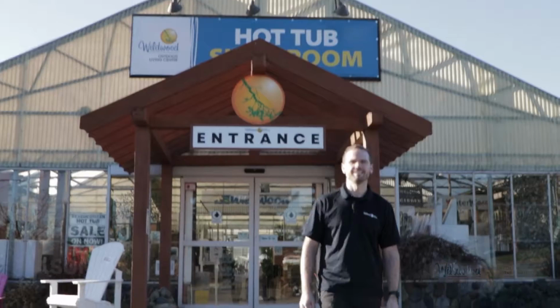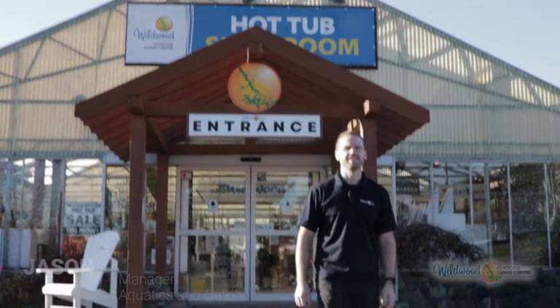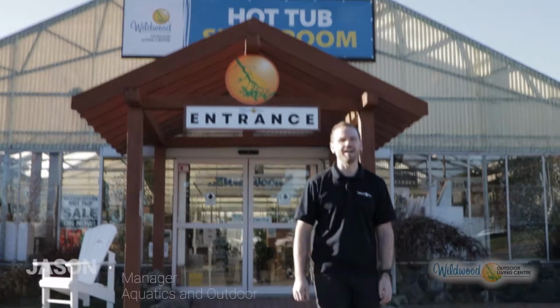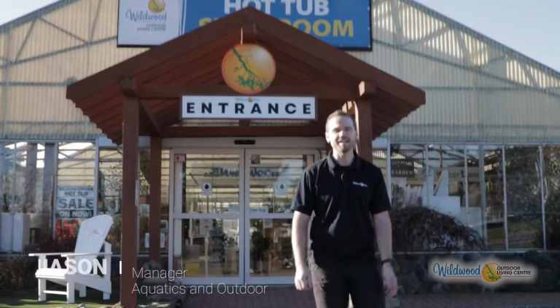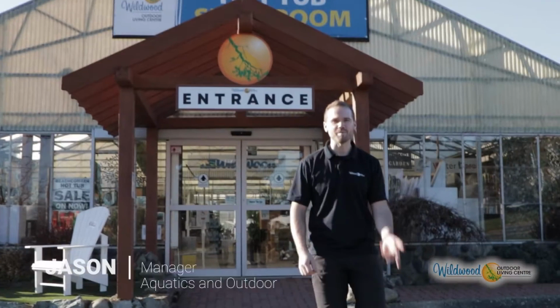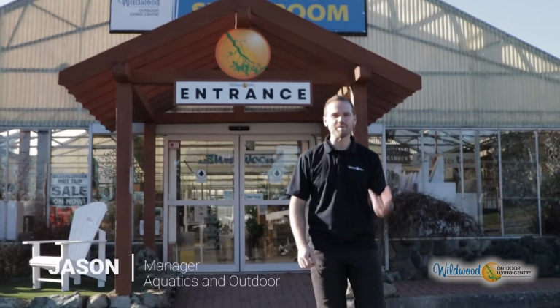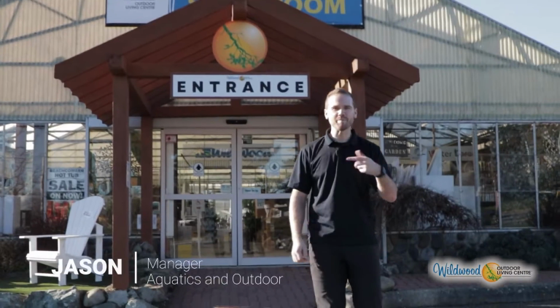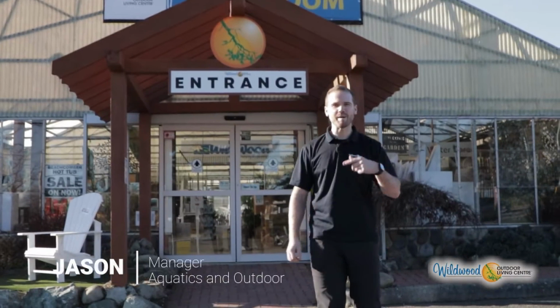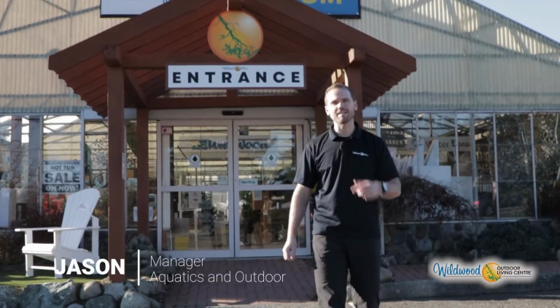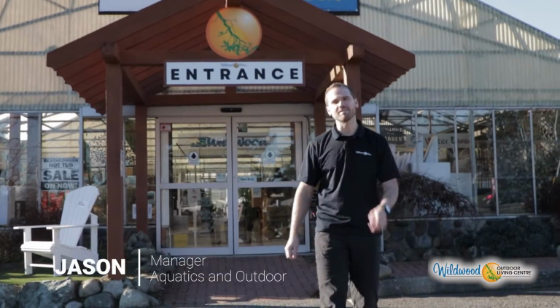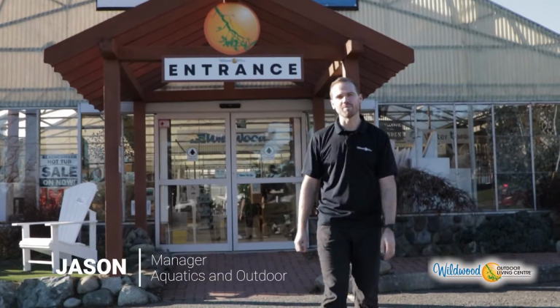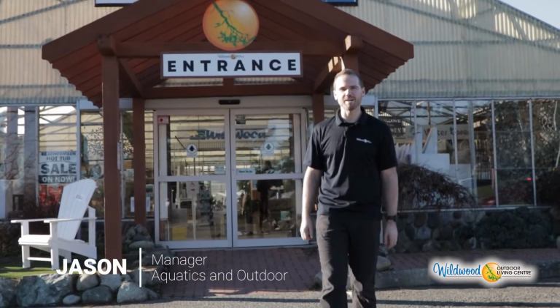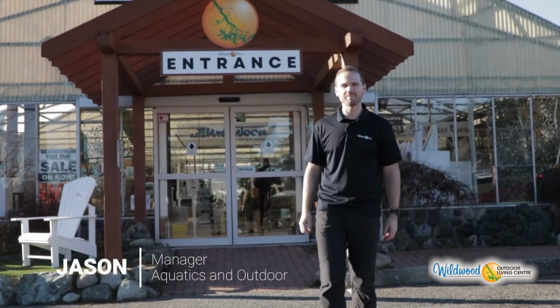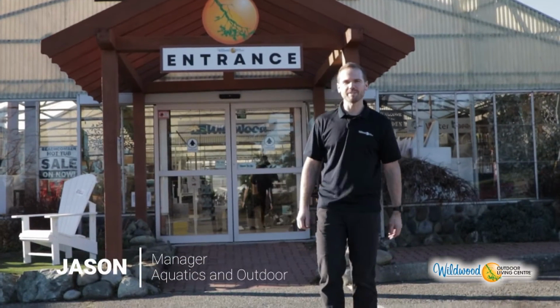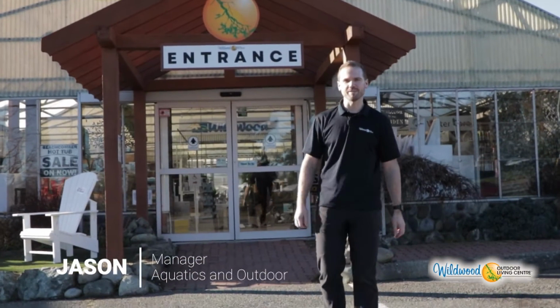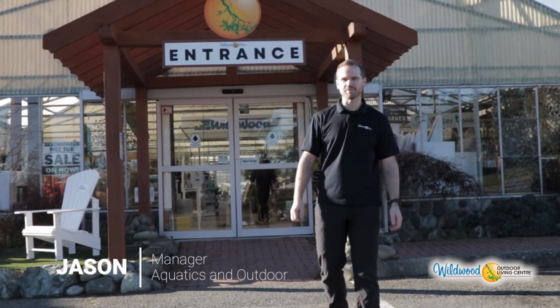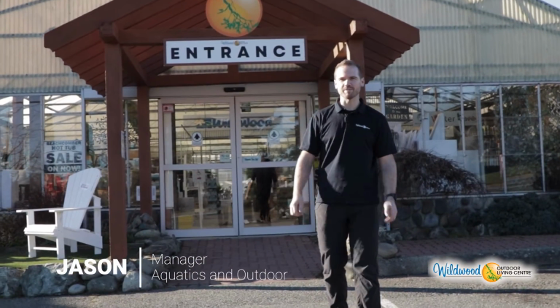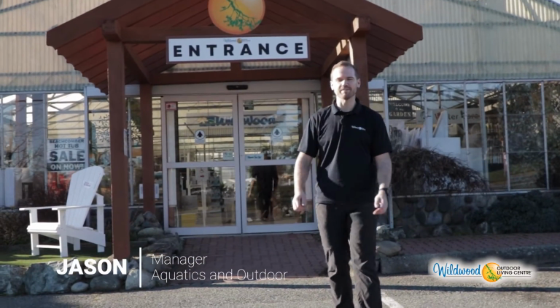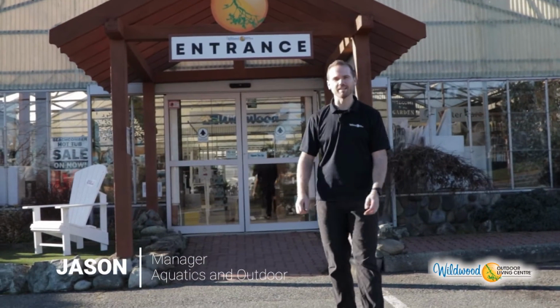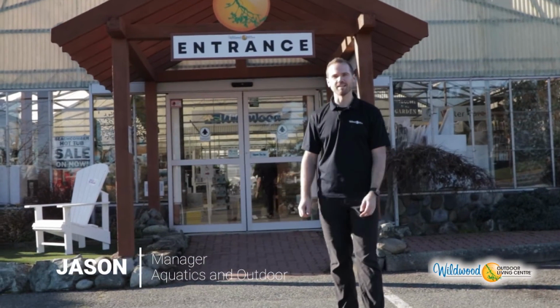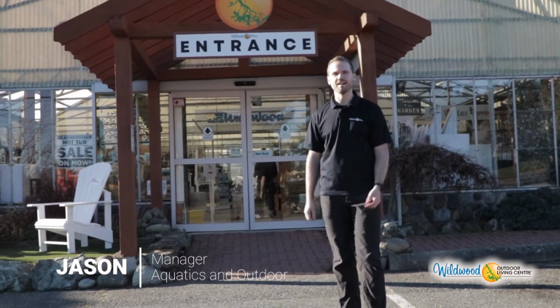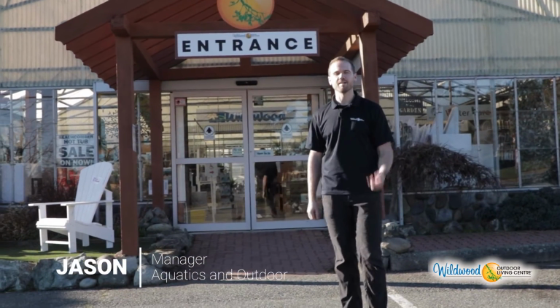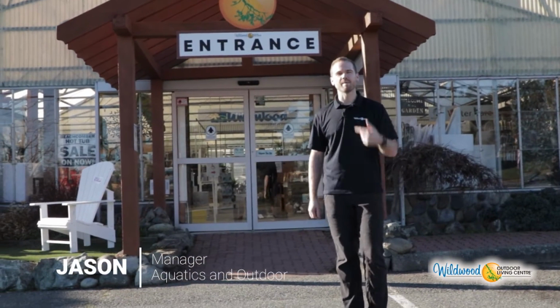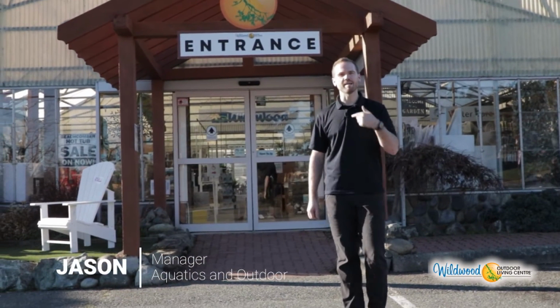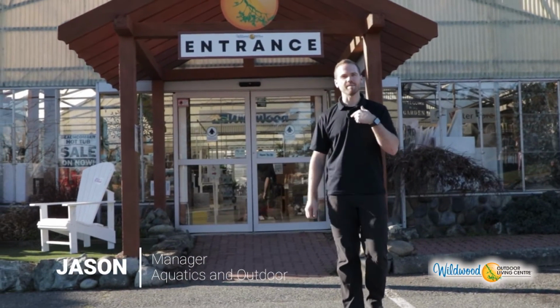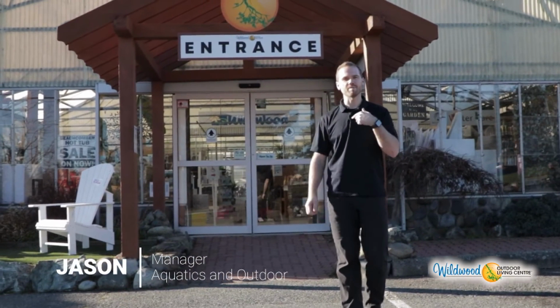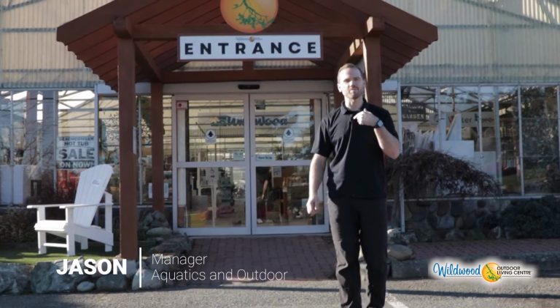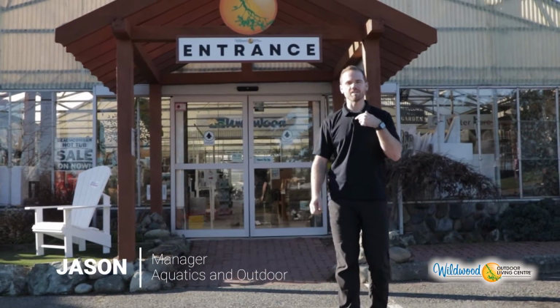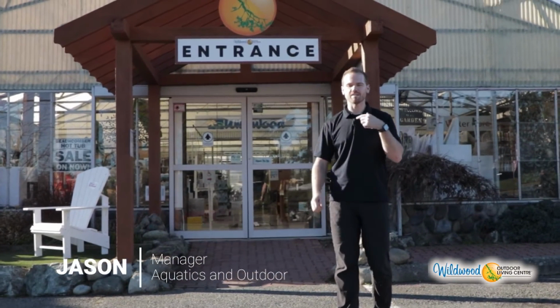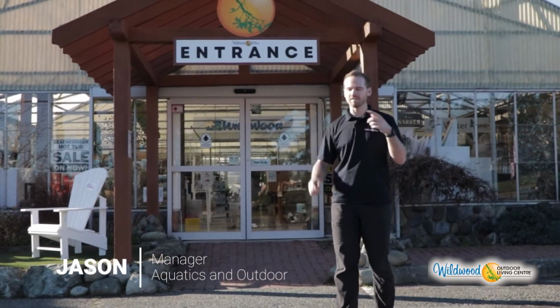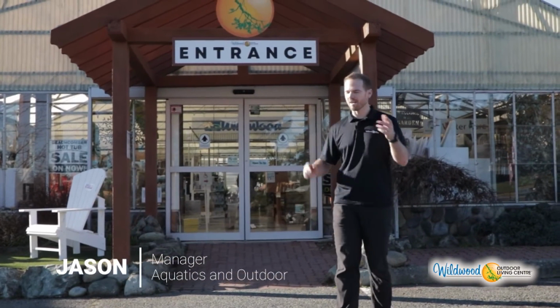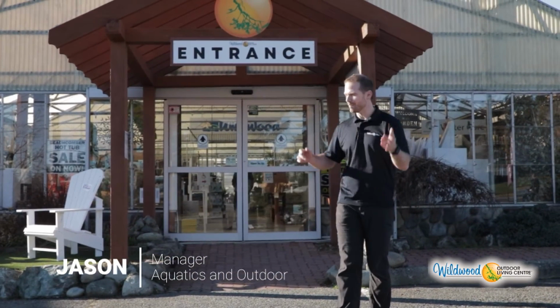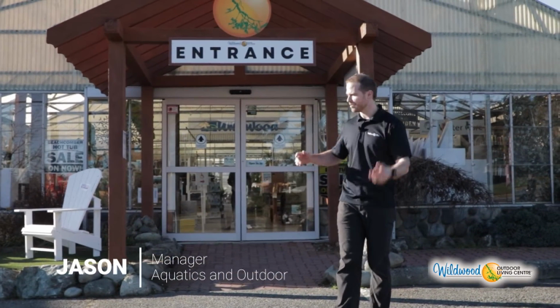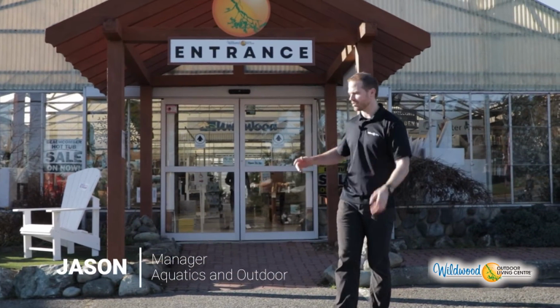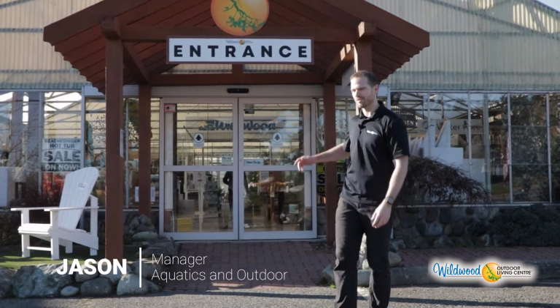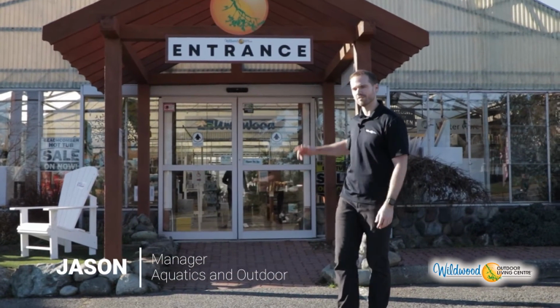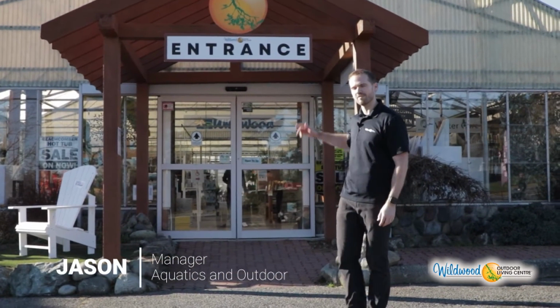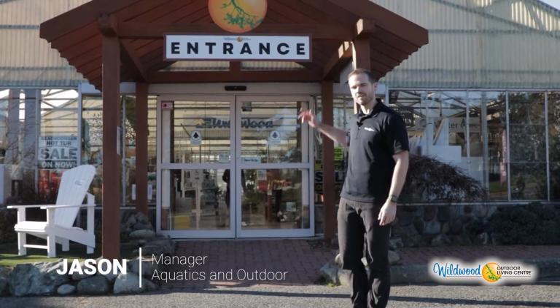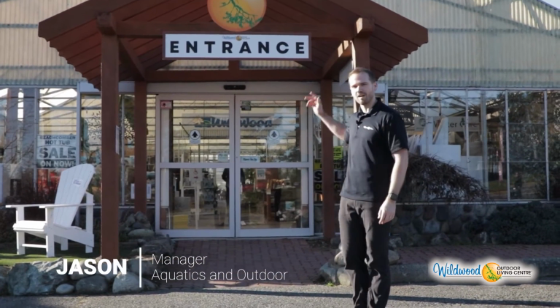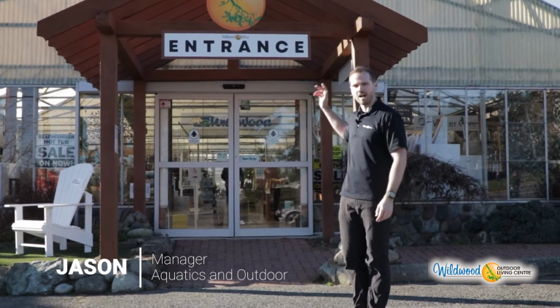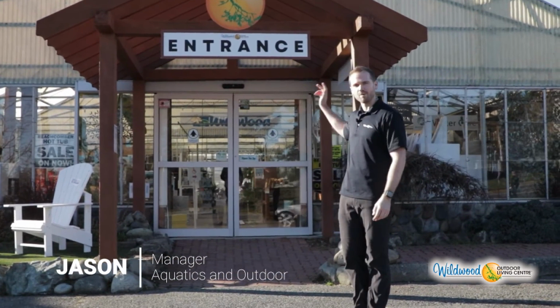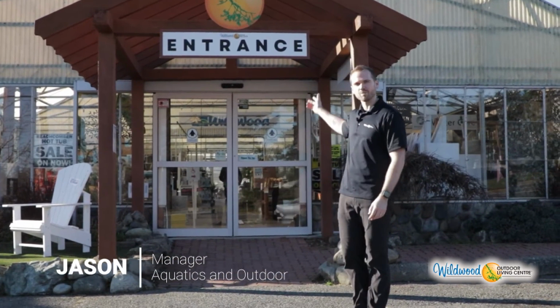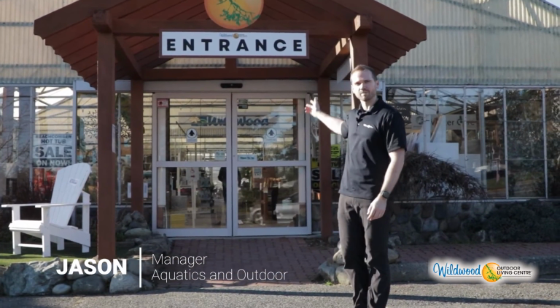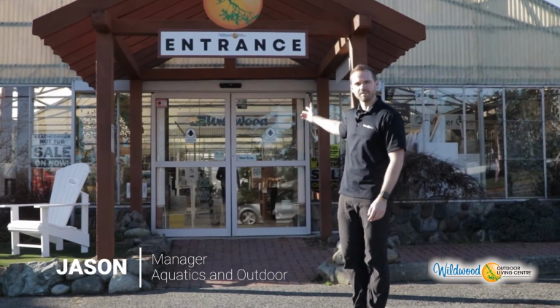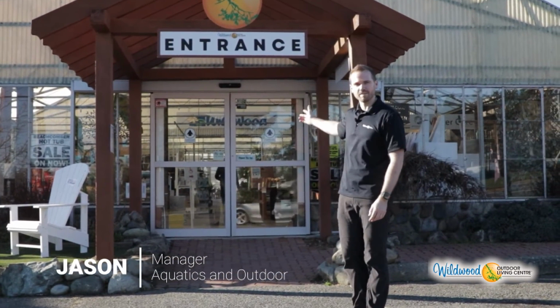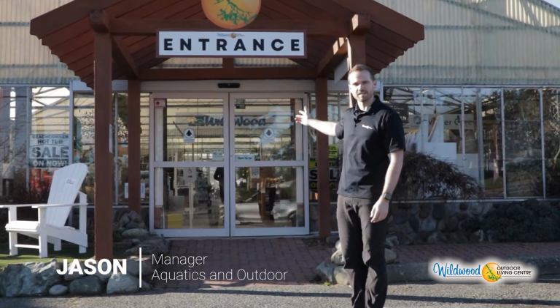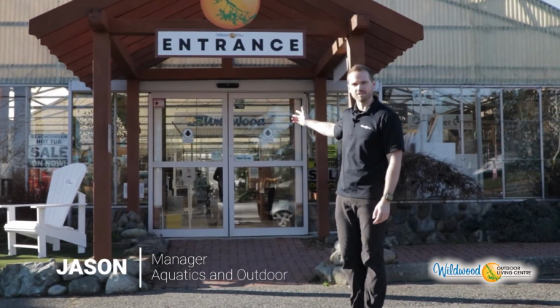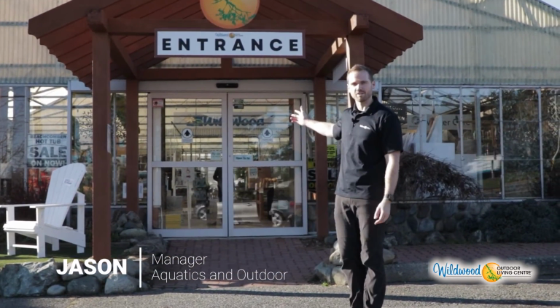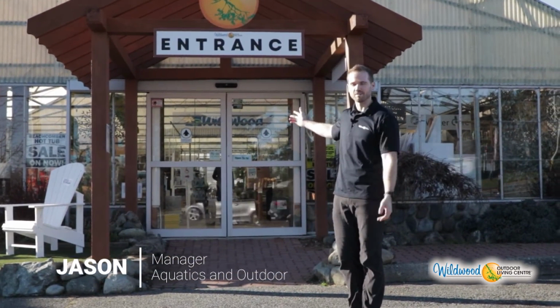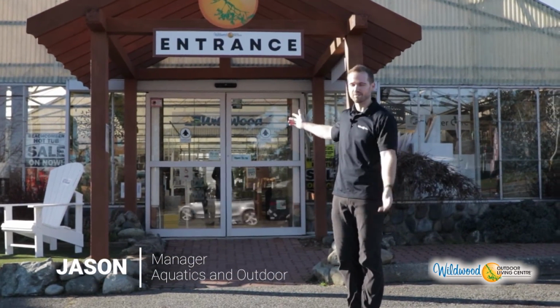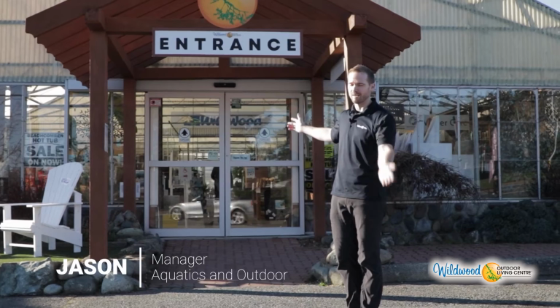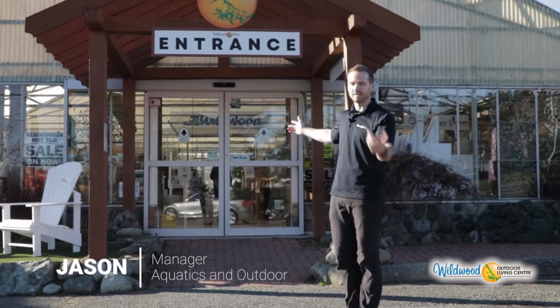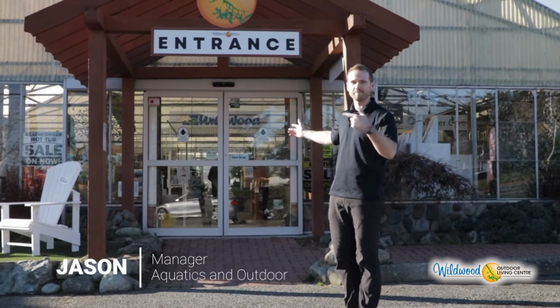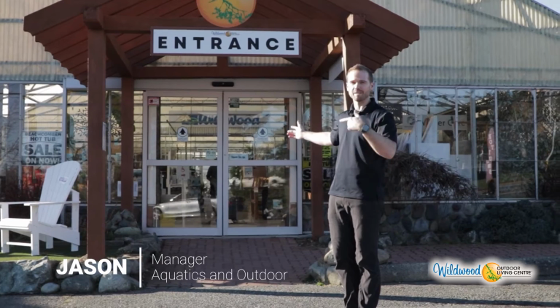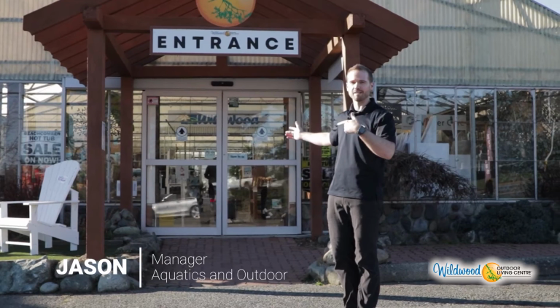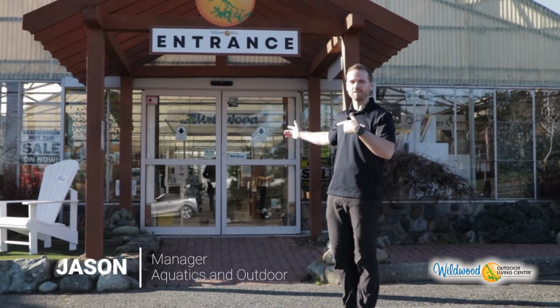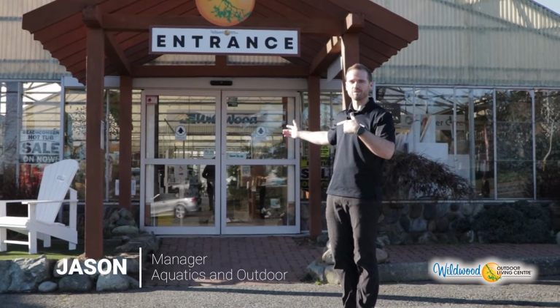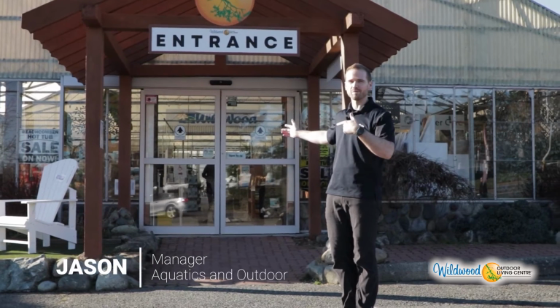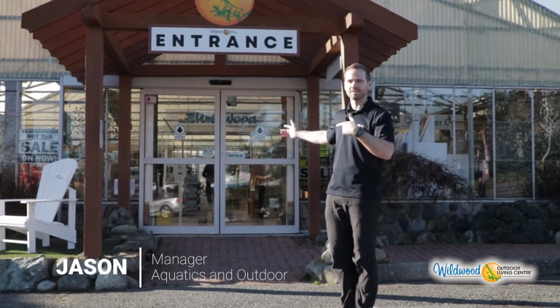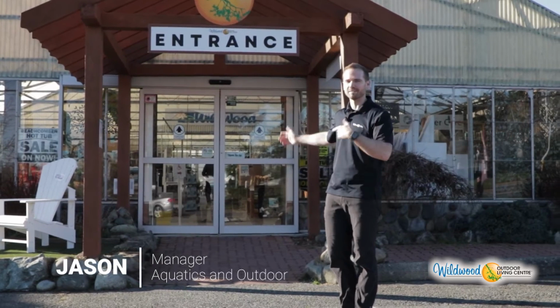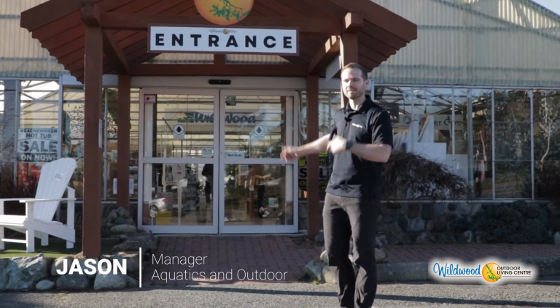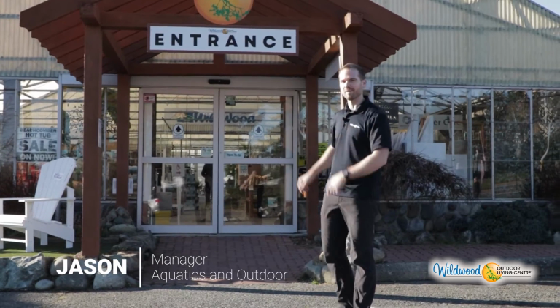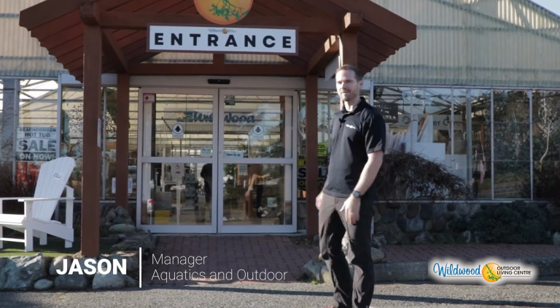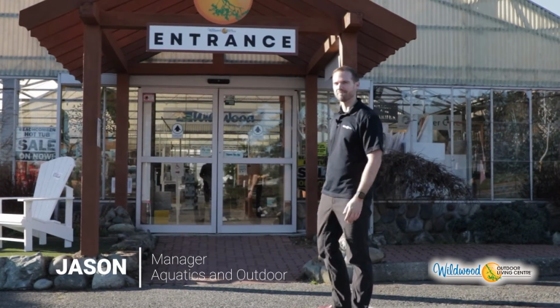Hi and welcome back to Wildwood Outdoor Living. My name is Jason. I'm in charge of the outdoor living sections and I'm going to give you a tour. Come on in.